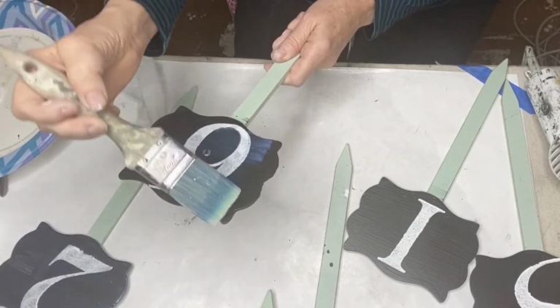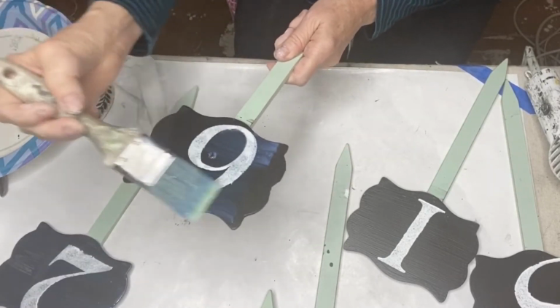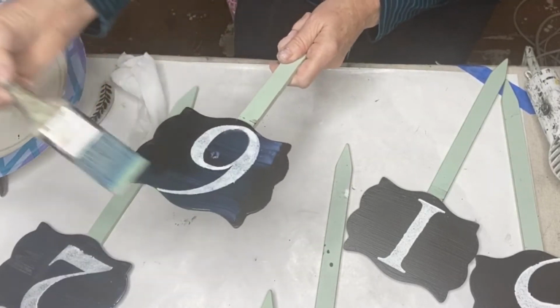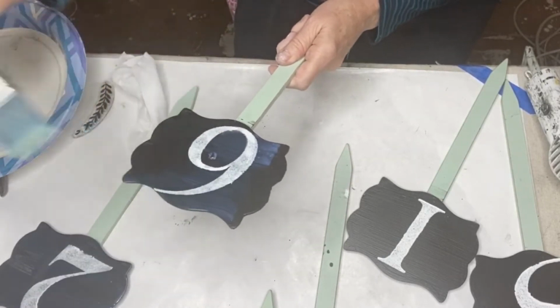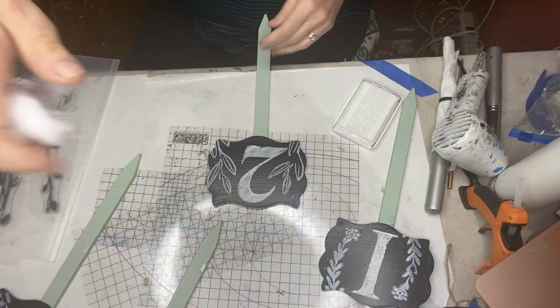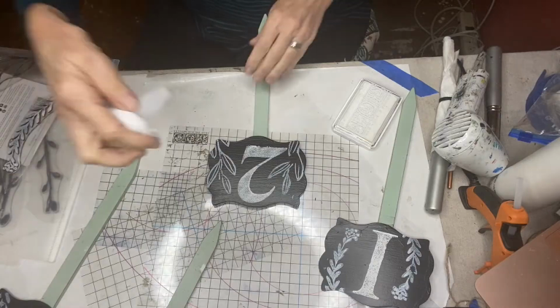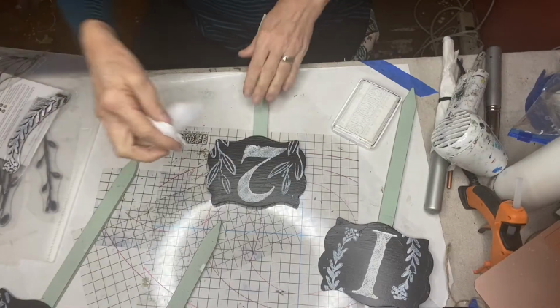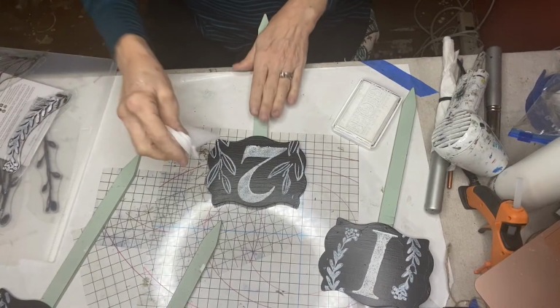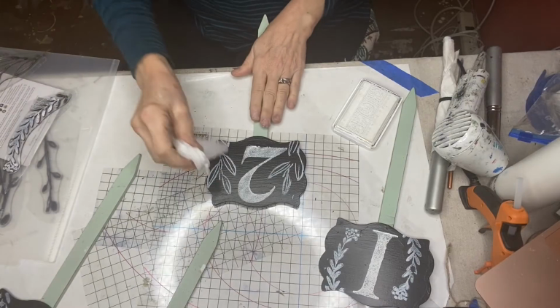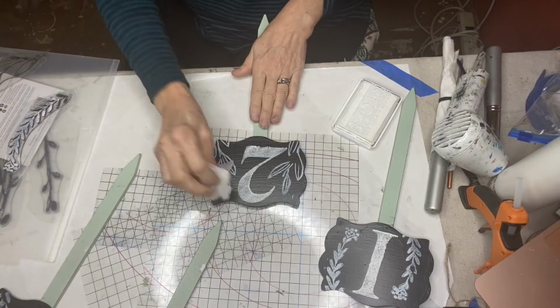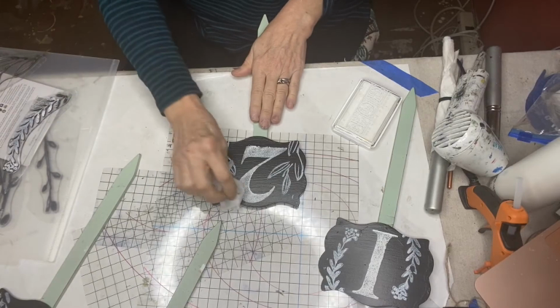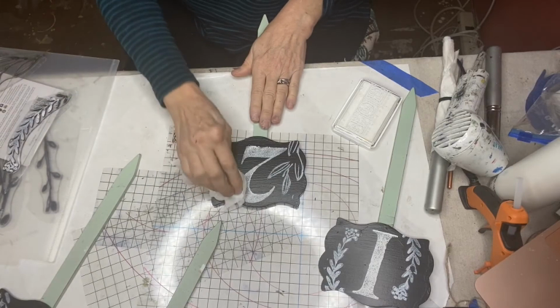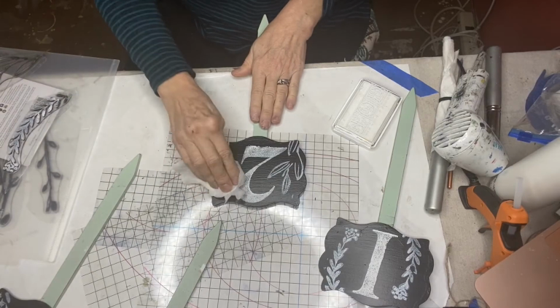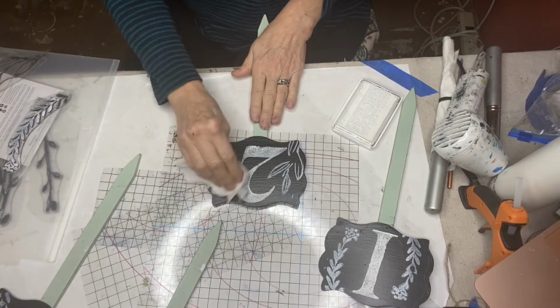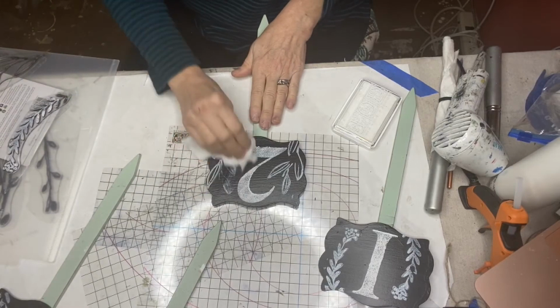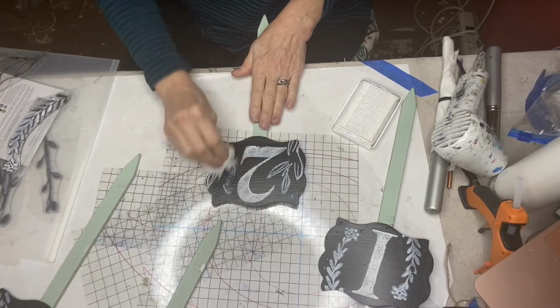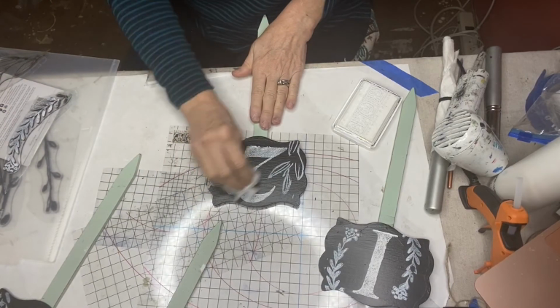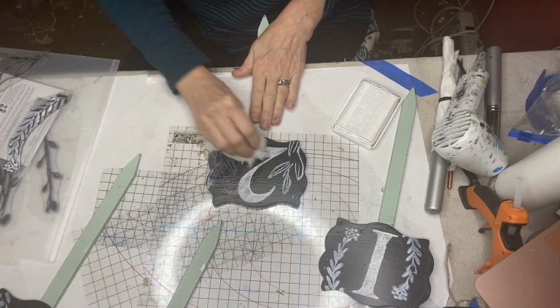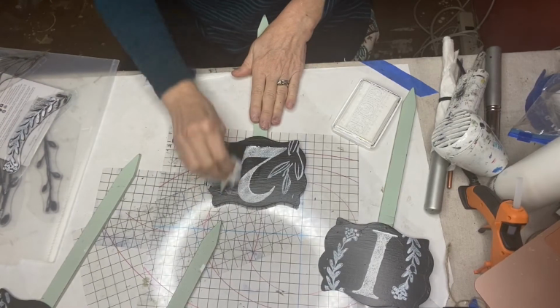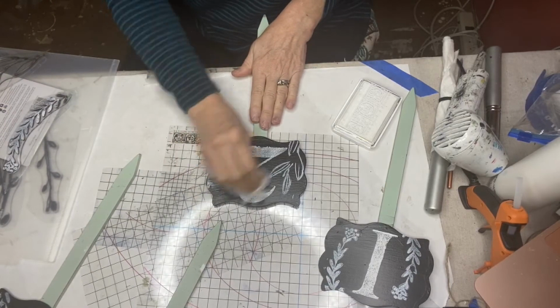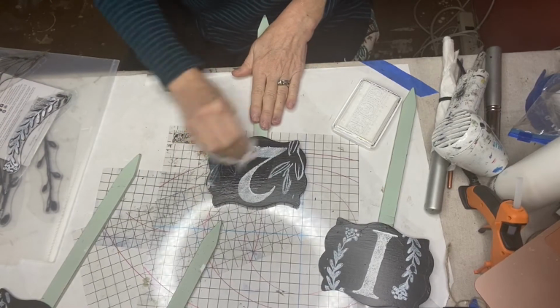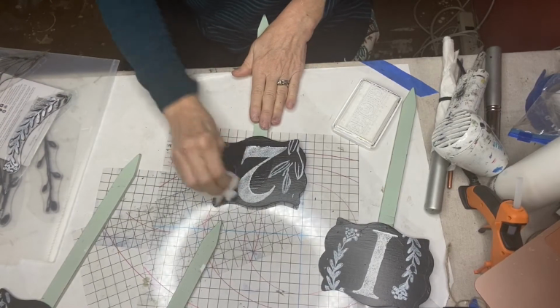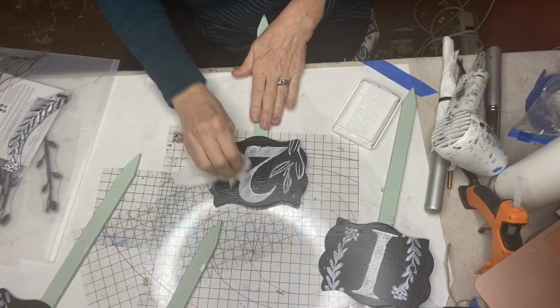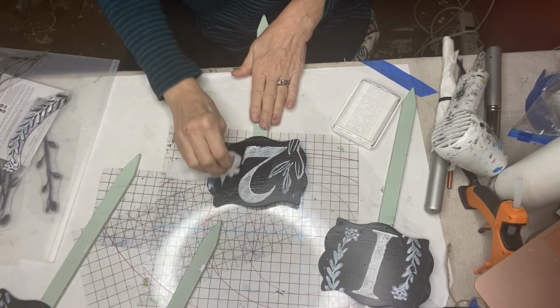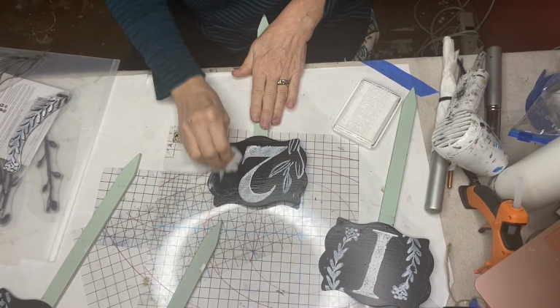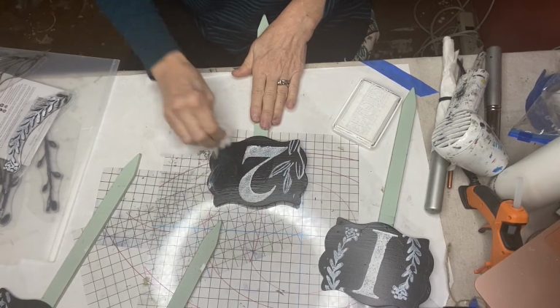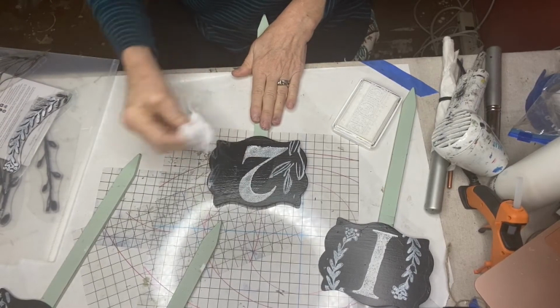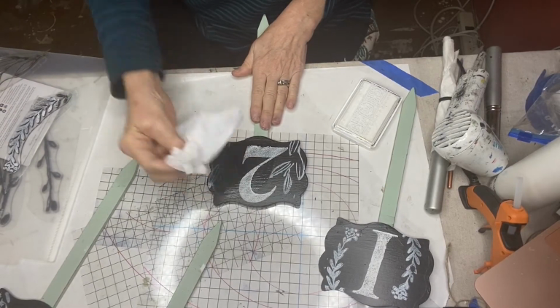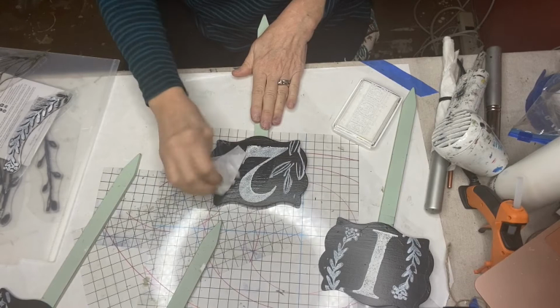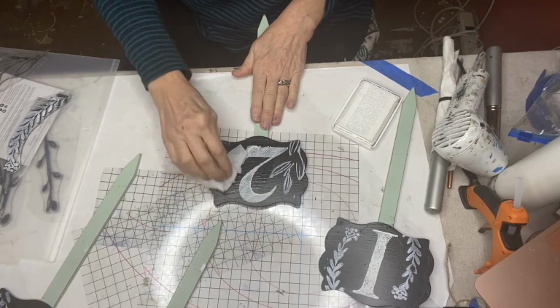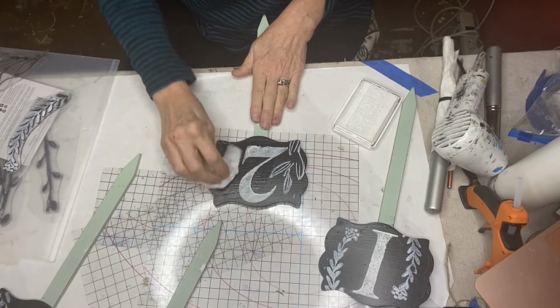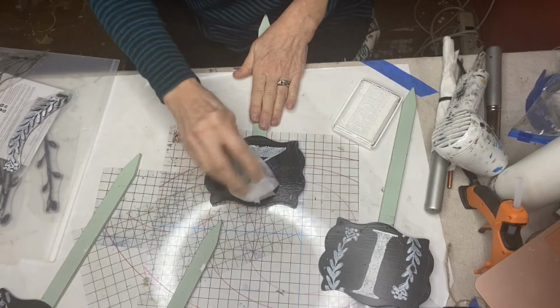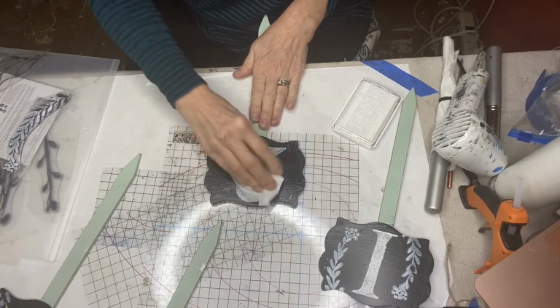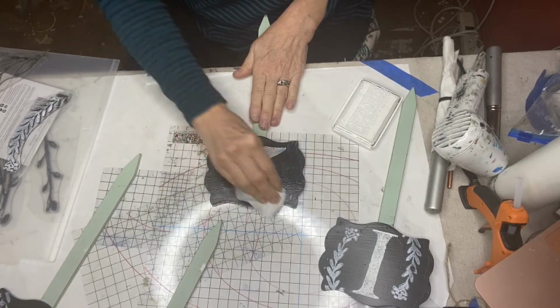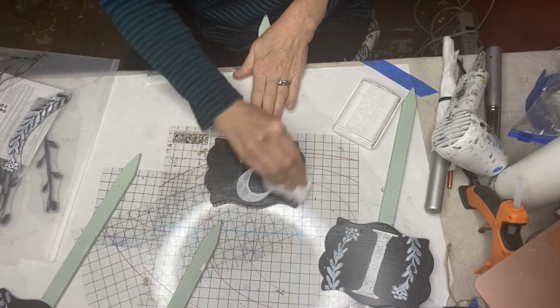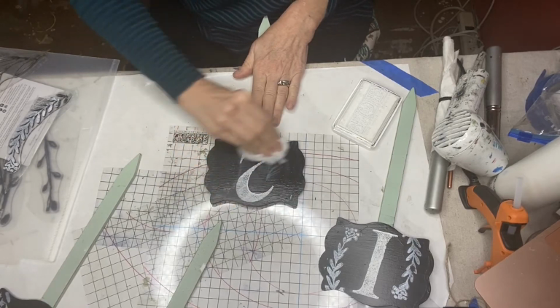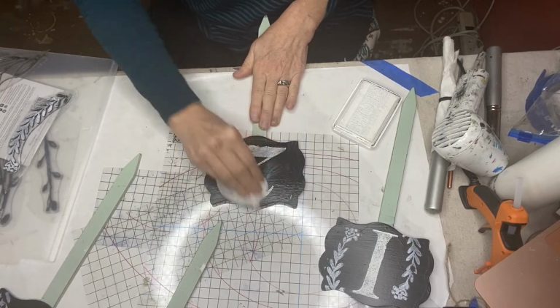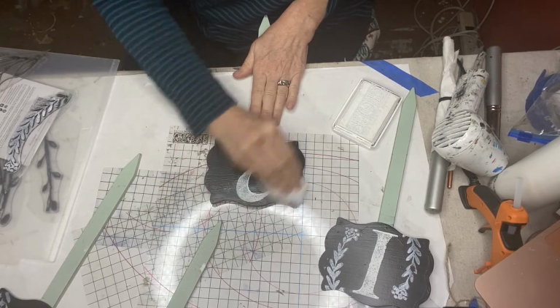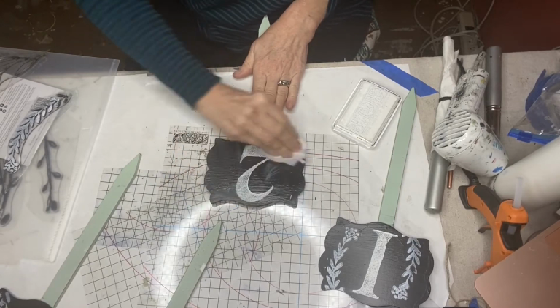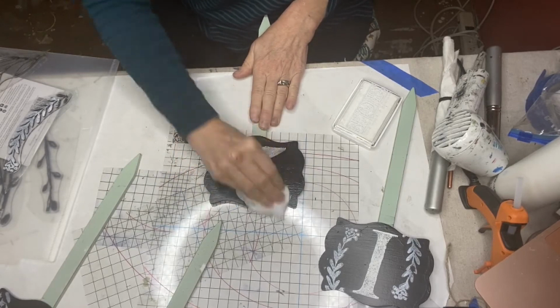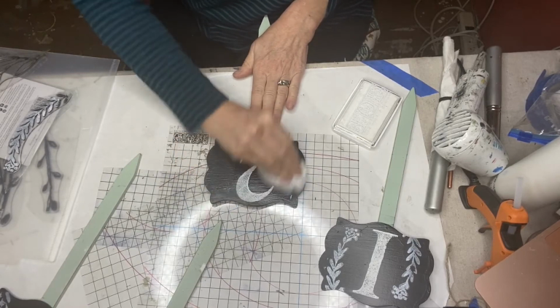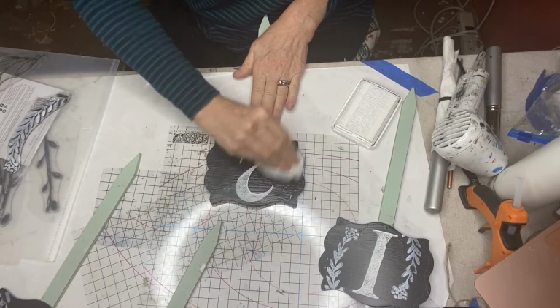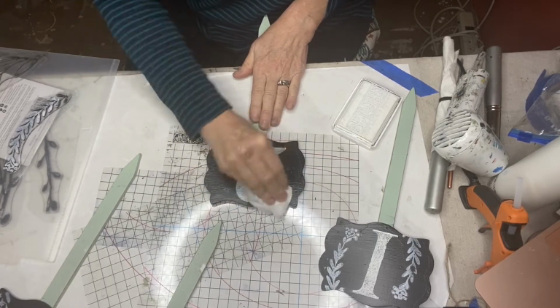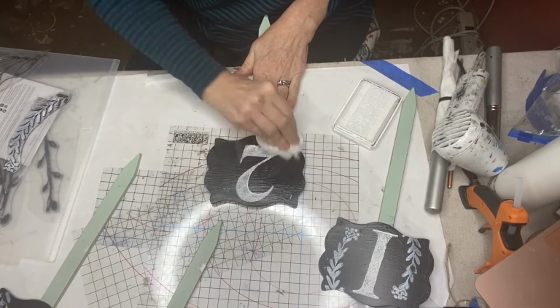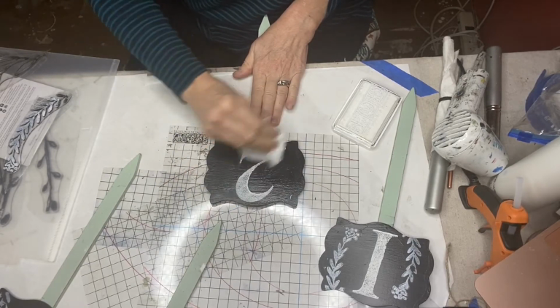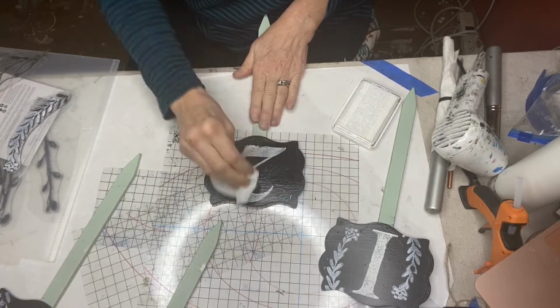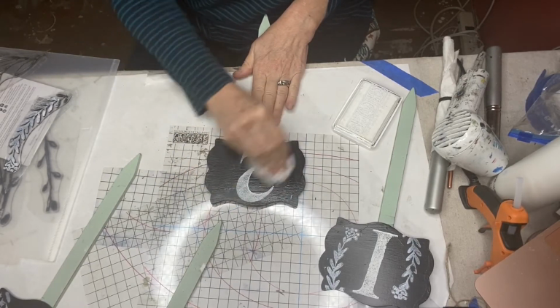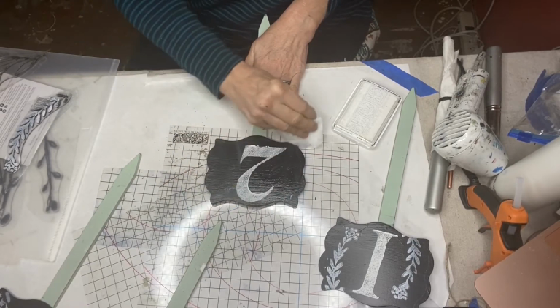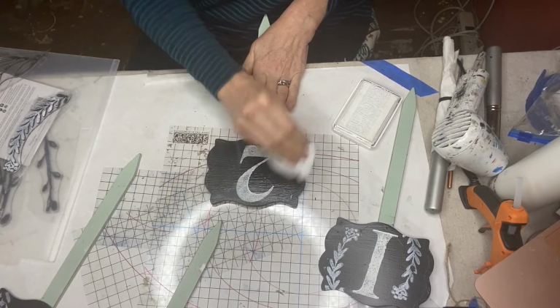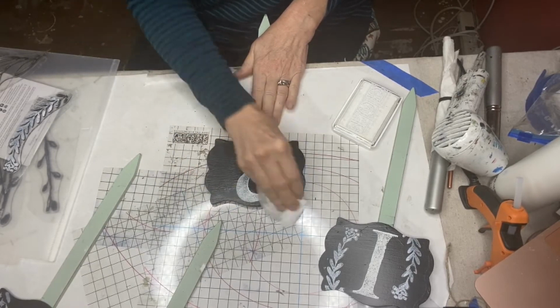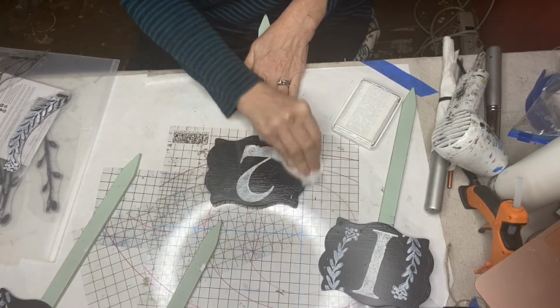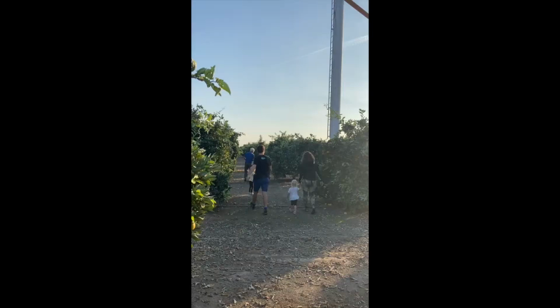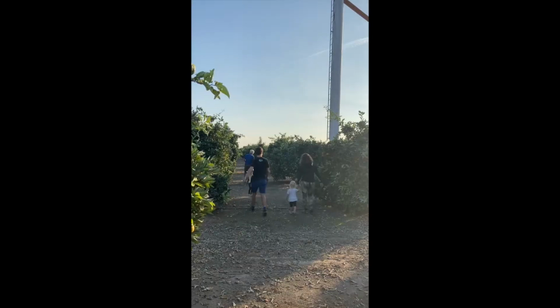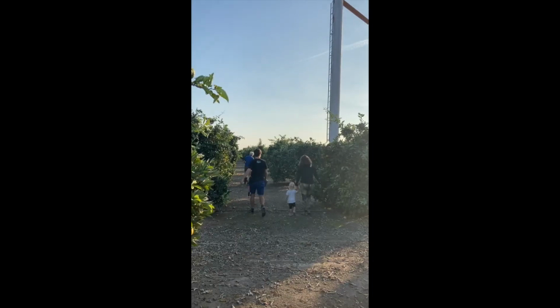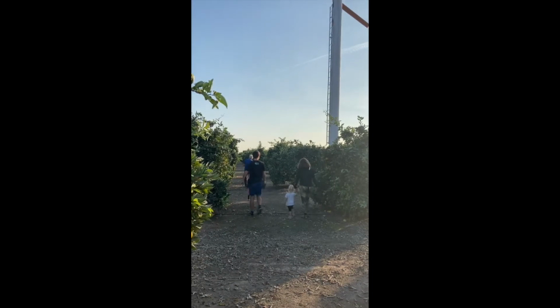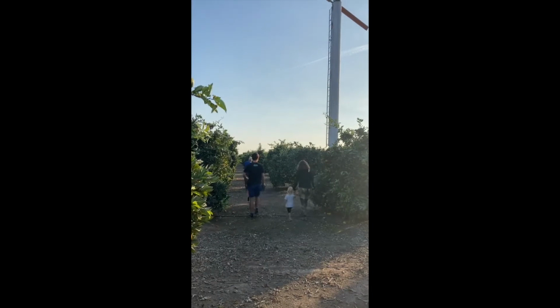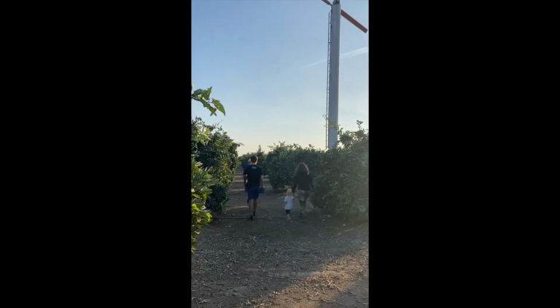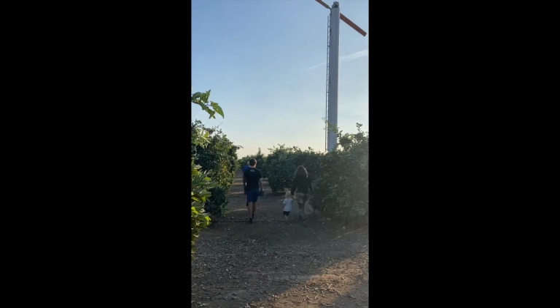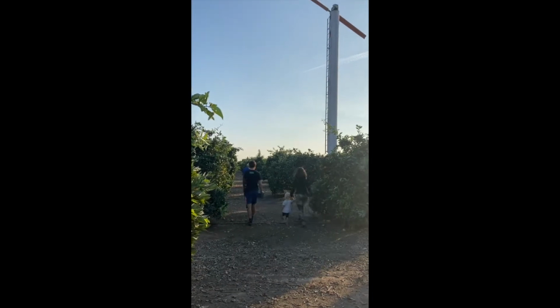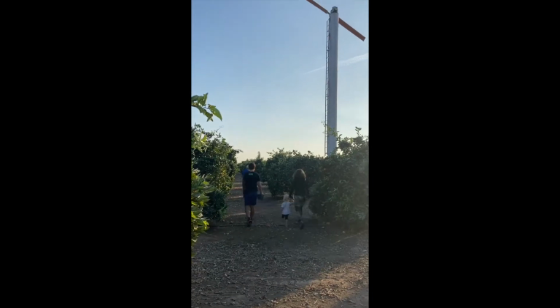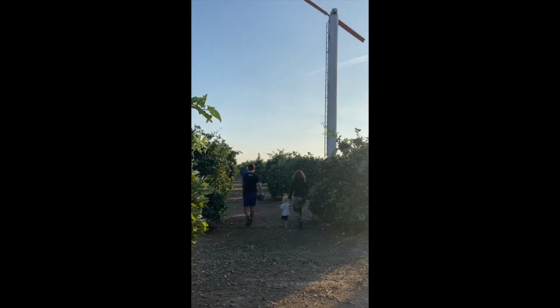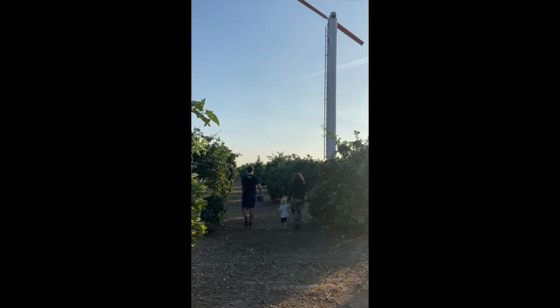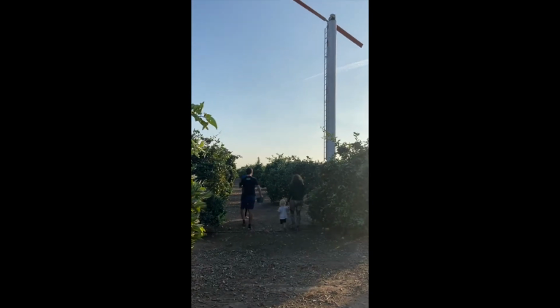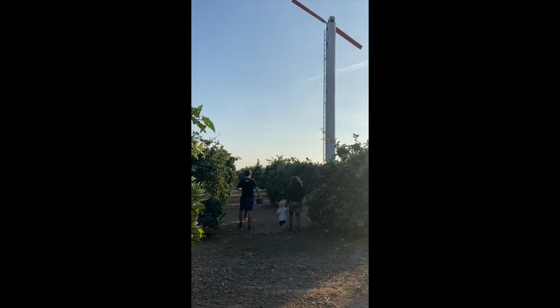But the IOD erasable chalk ink will just wipe right off and I can redecorate.